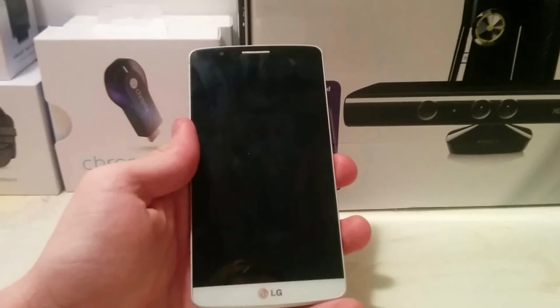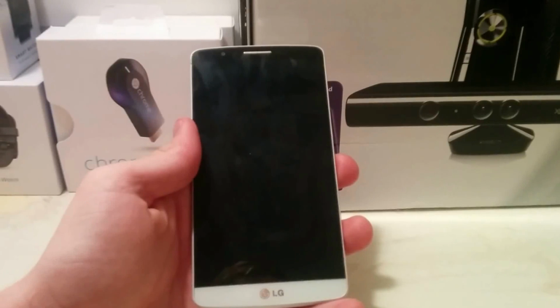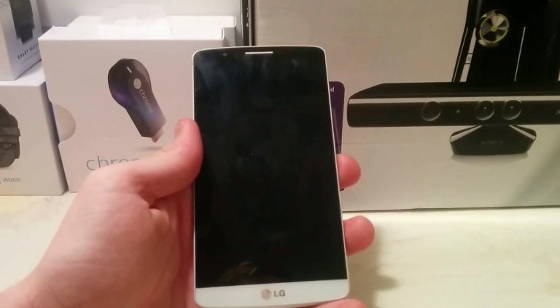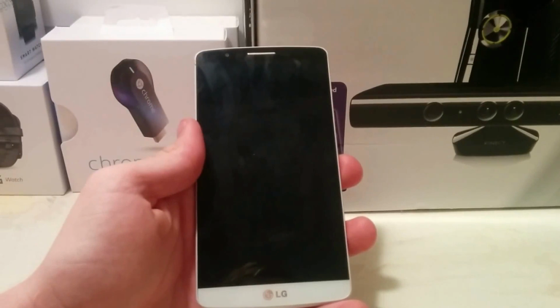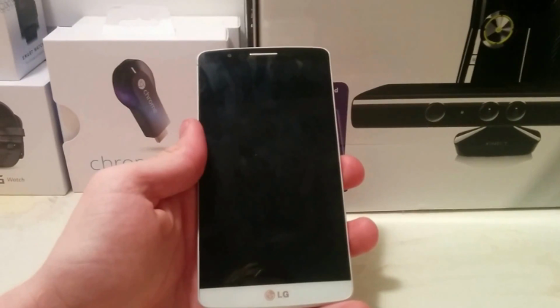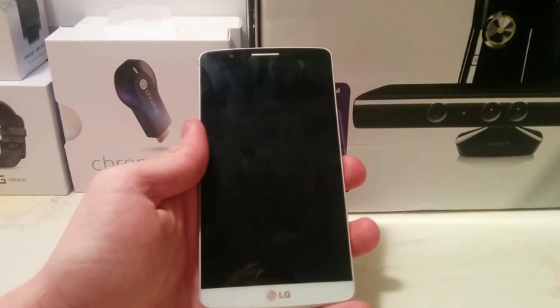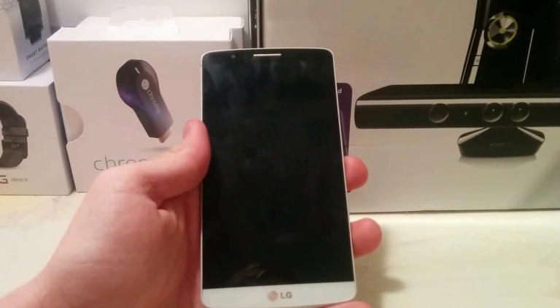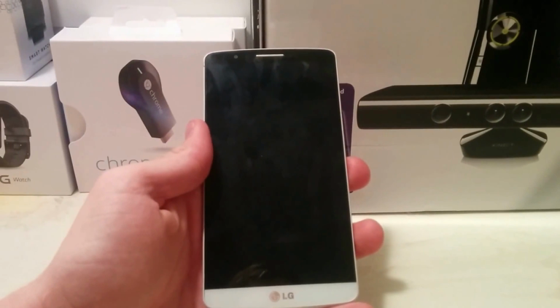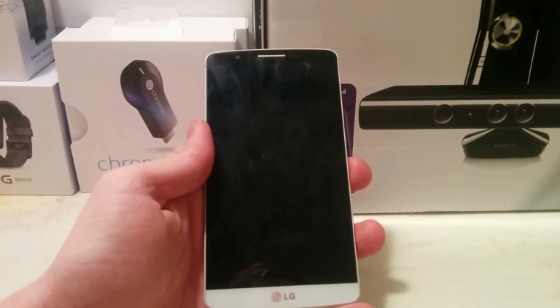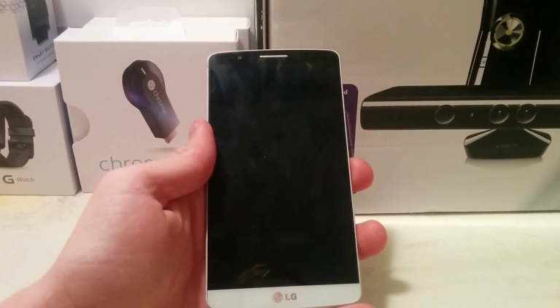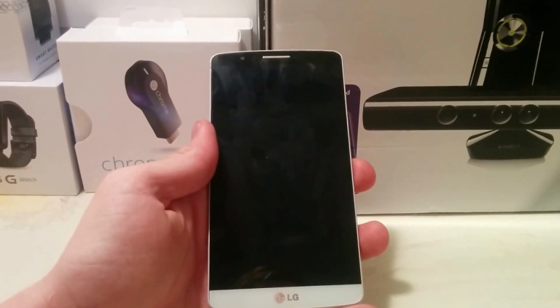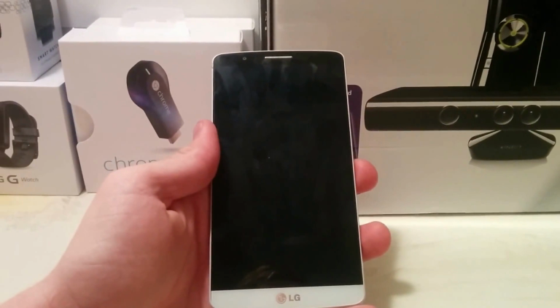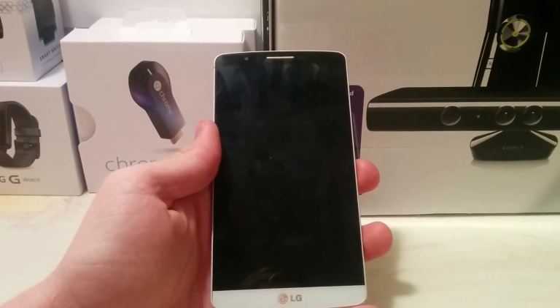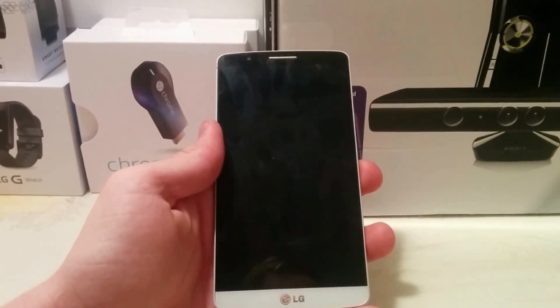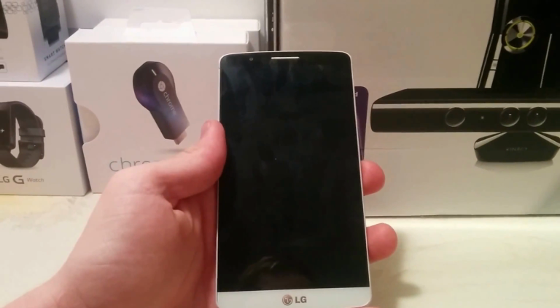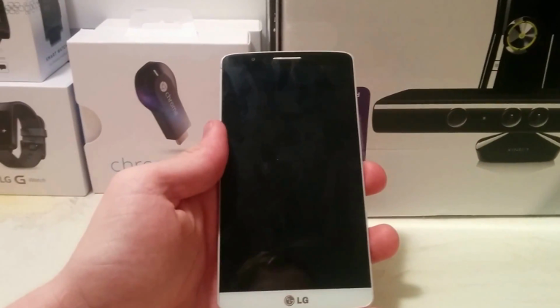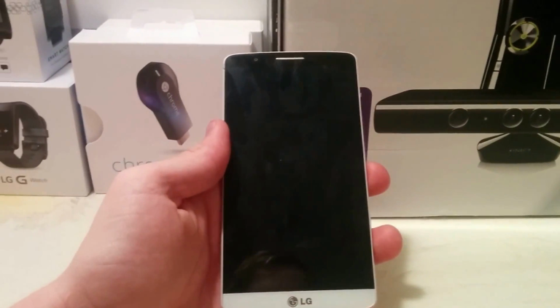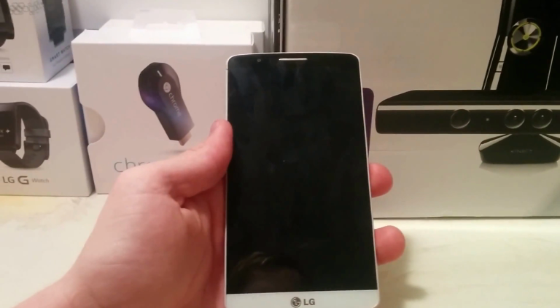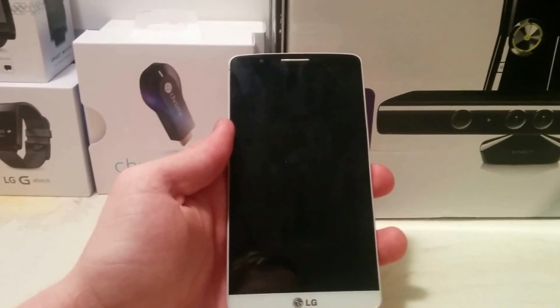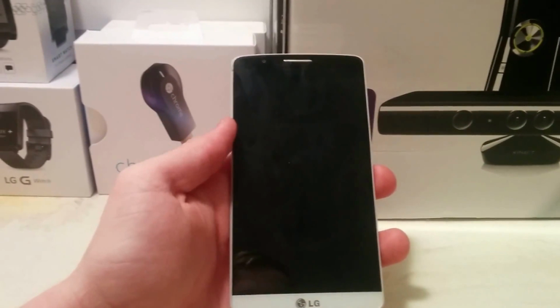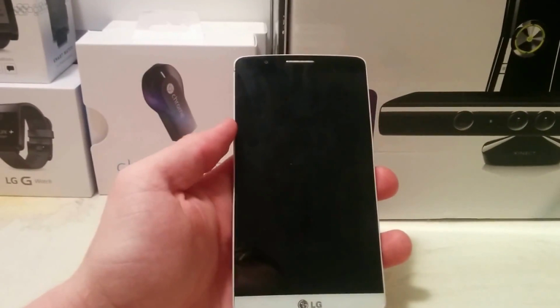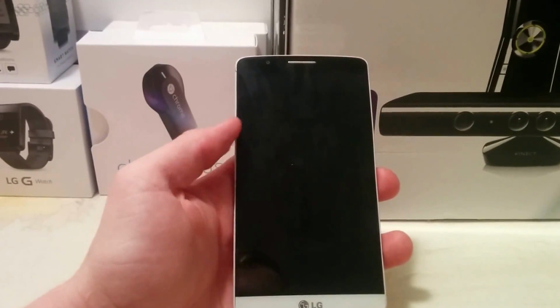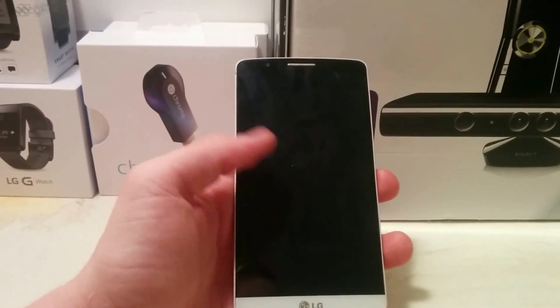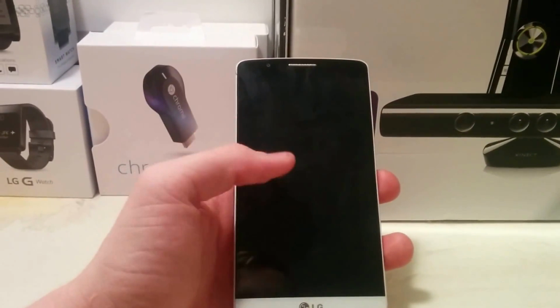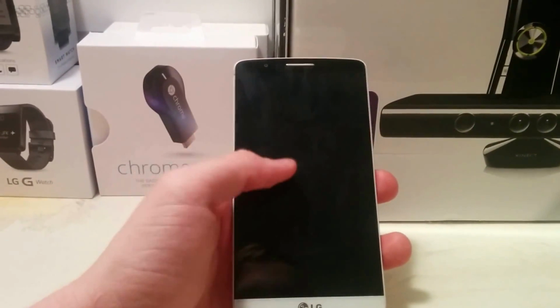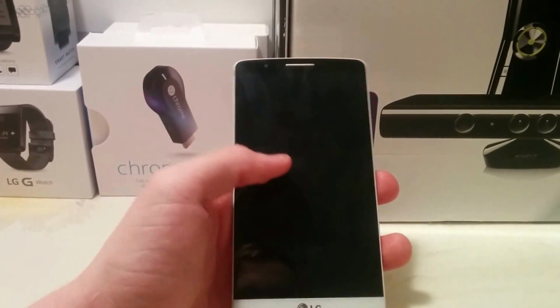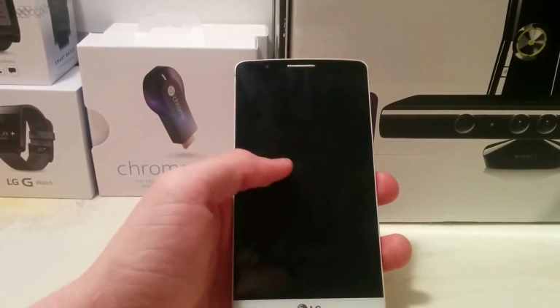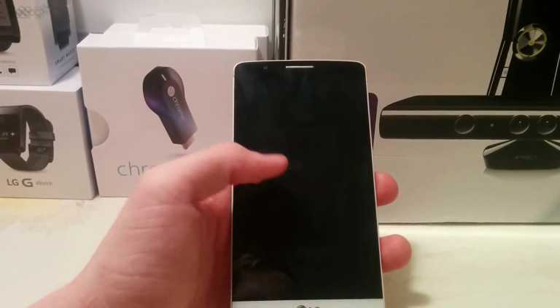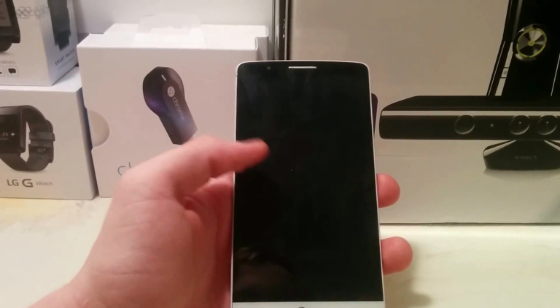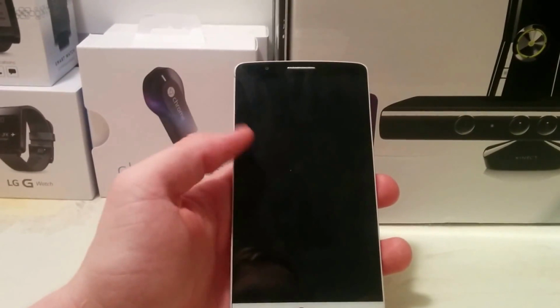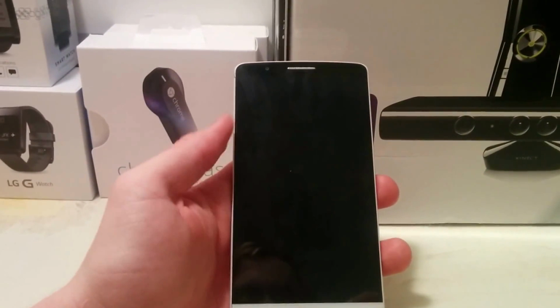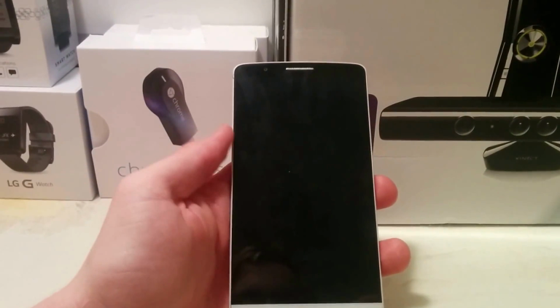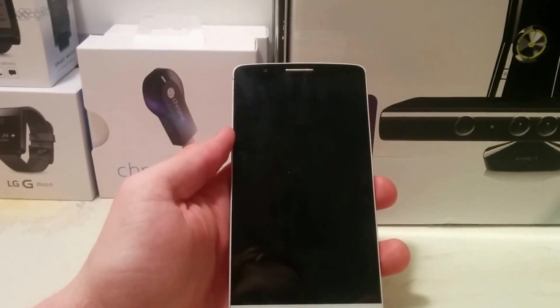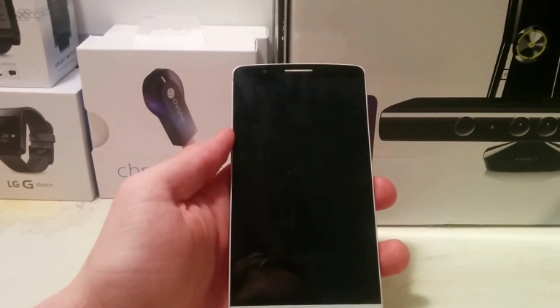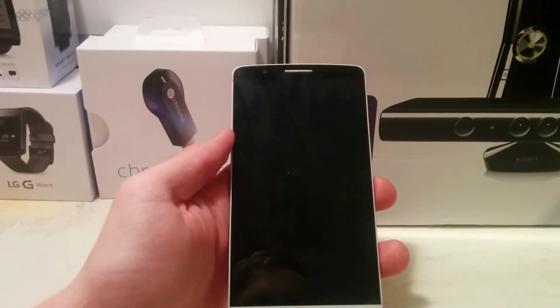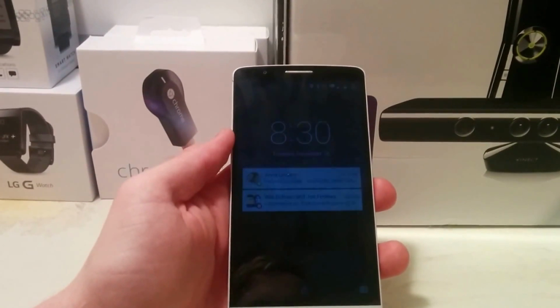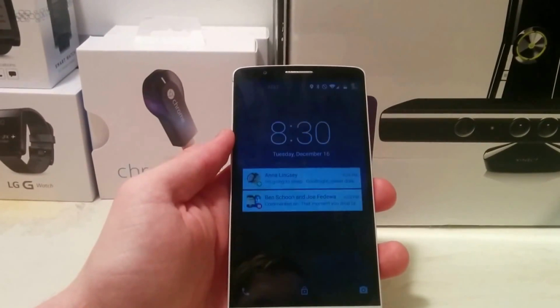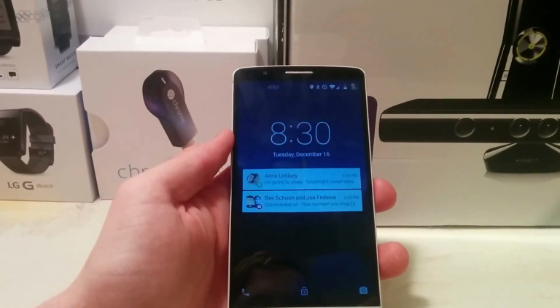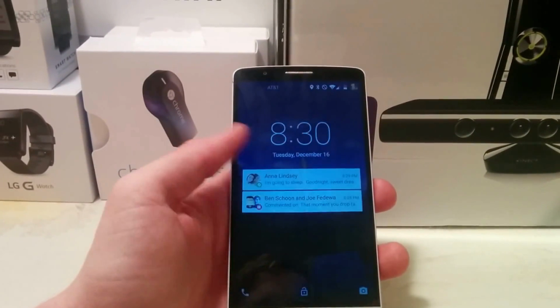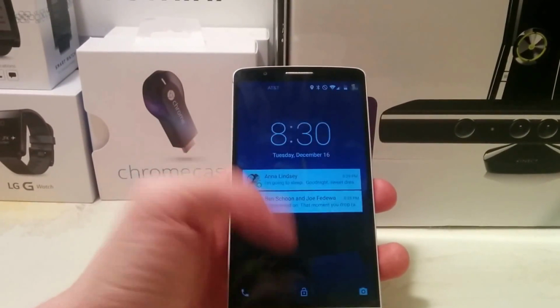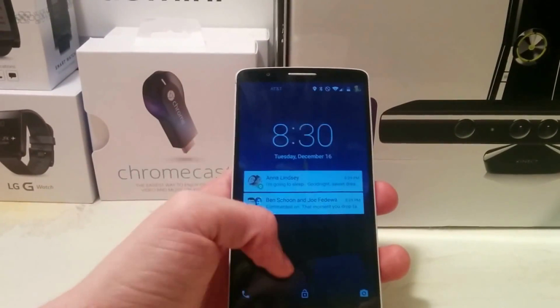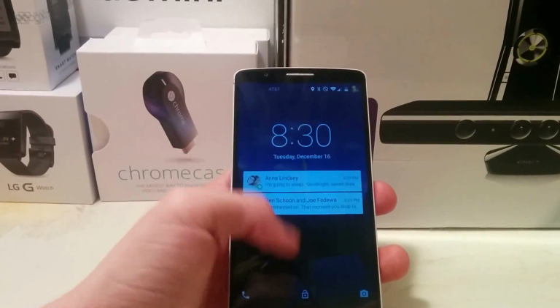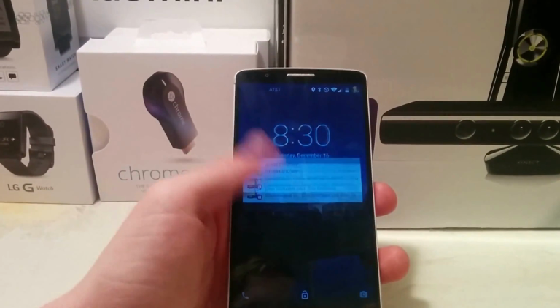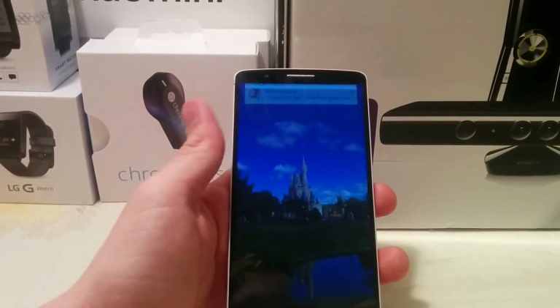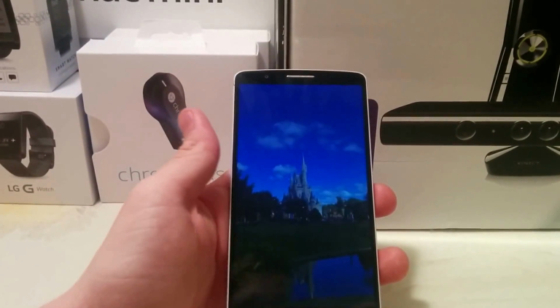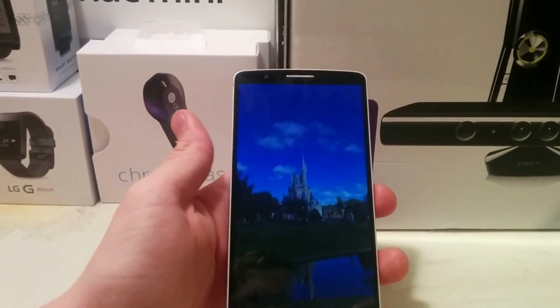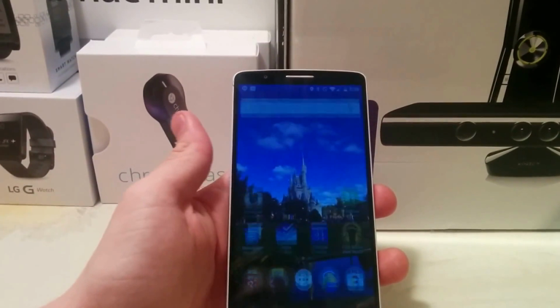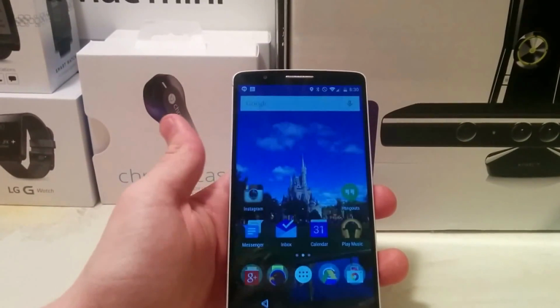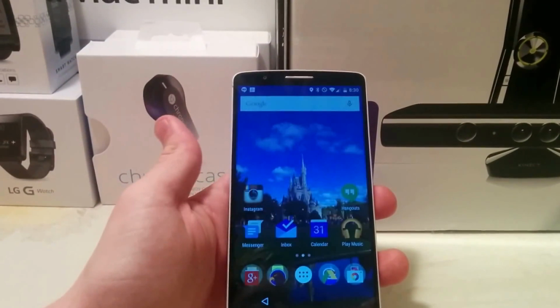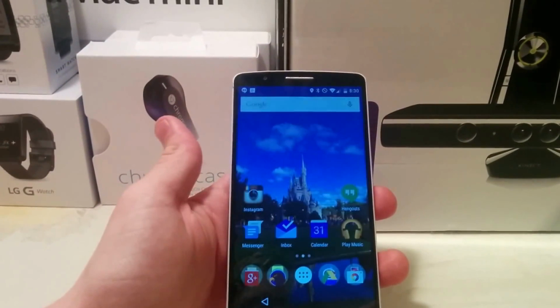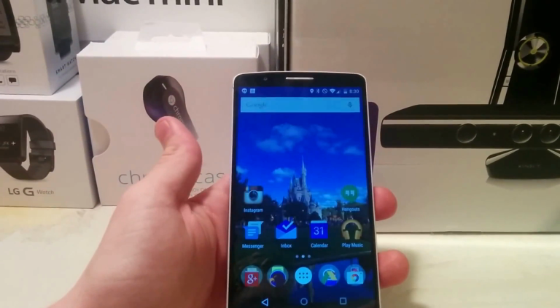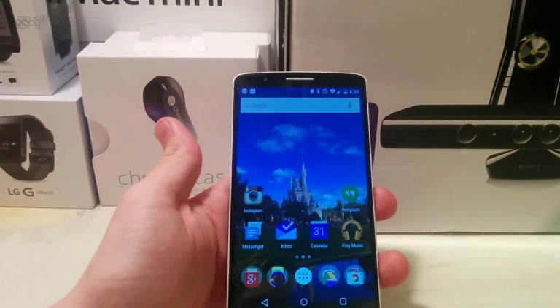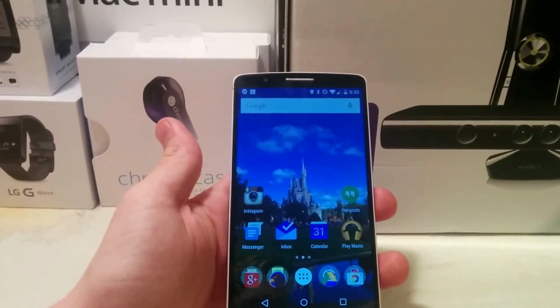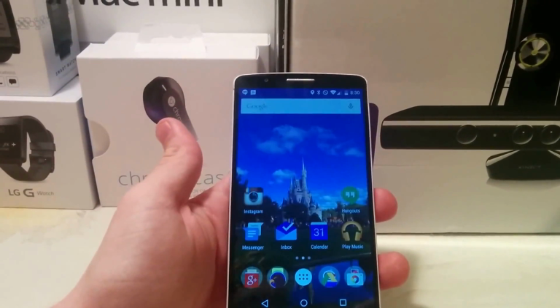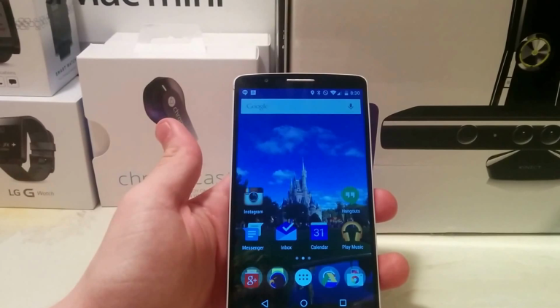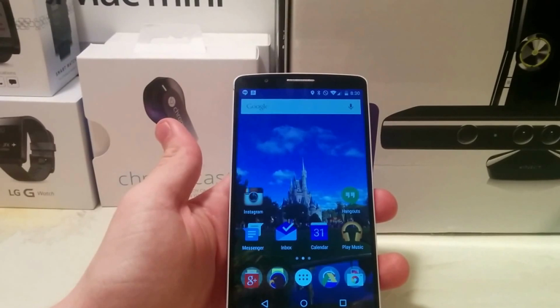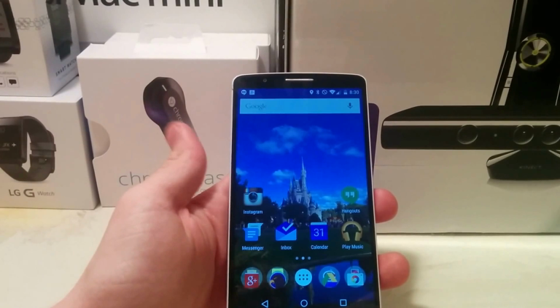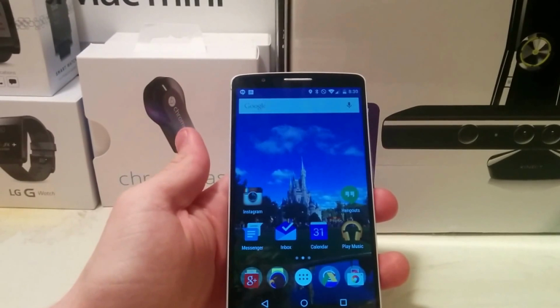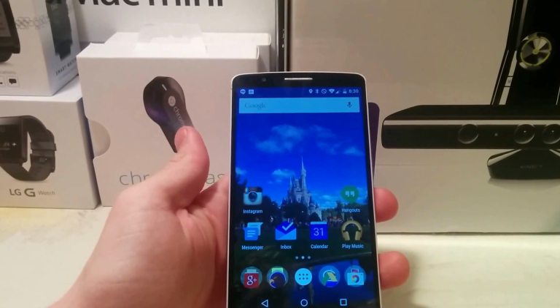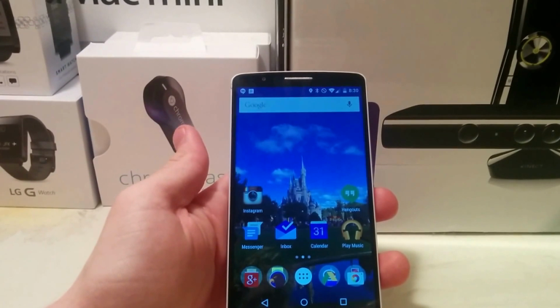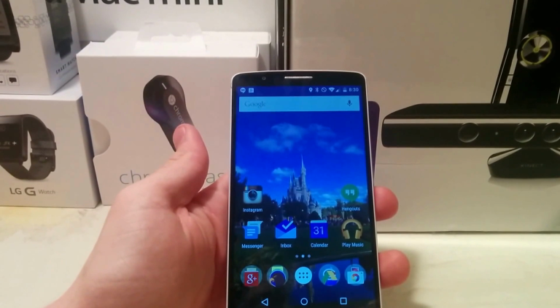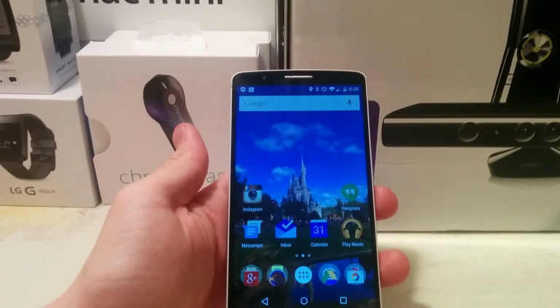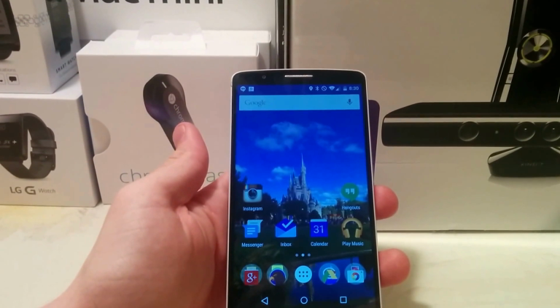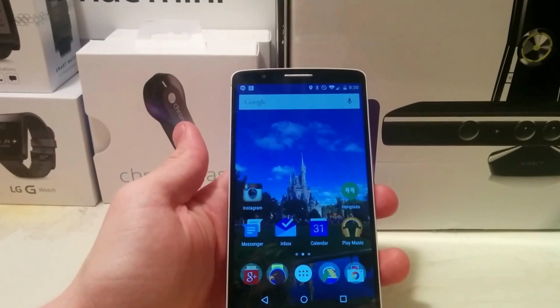What's up guys, it's Perrin from GadgetSpot. Today we're taking a quick look at CM12 running on the LG G3.